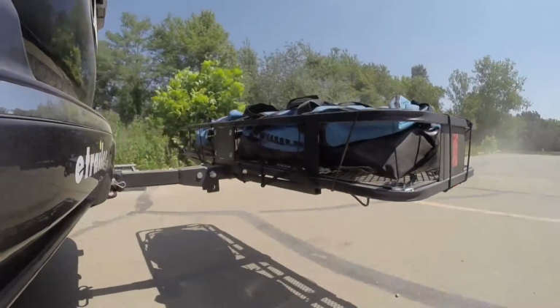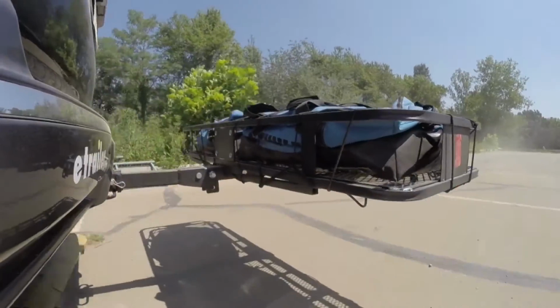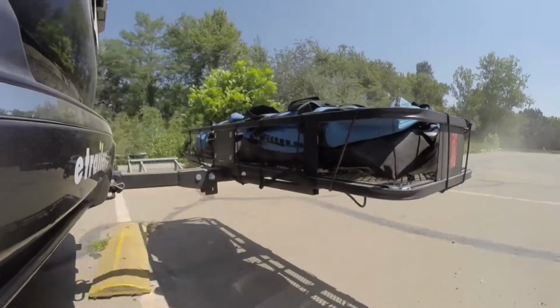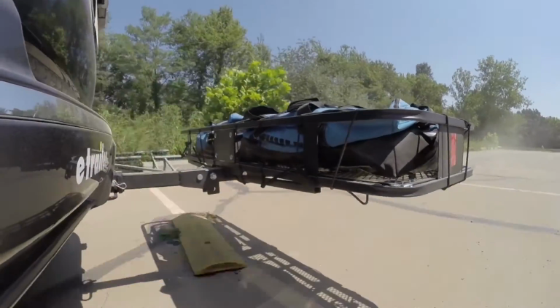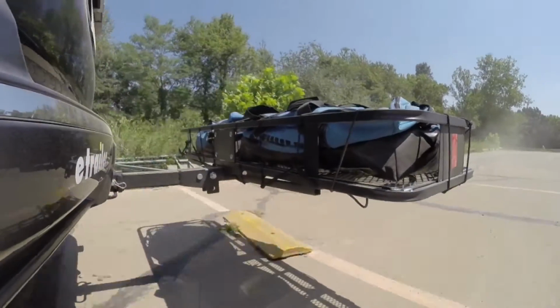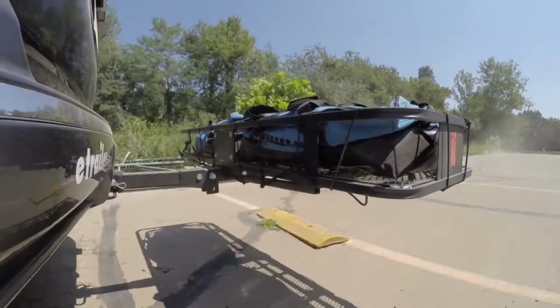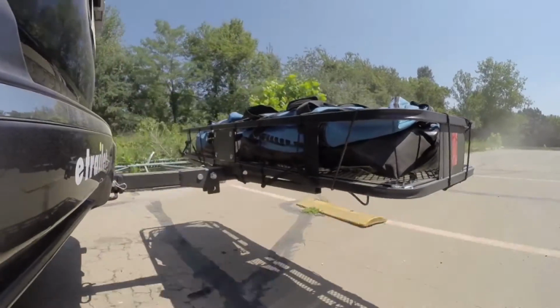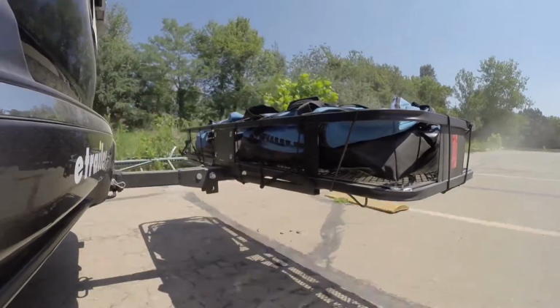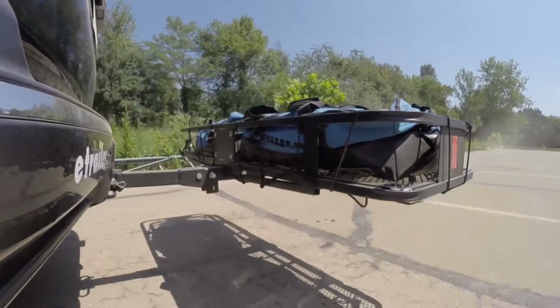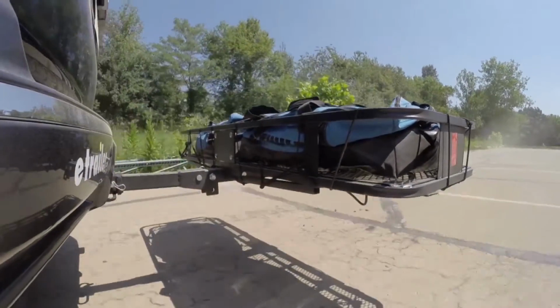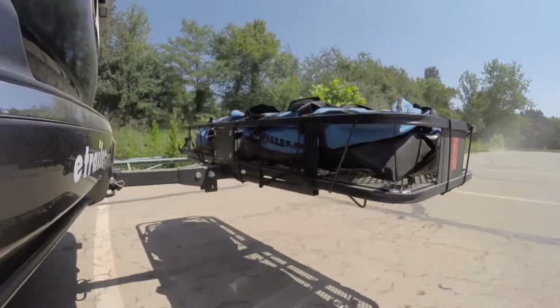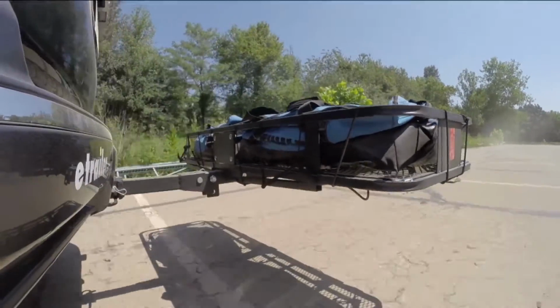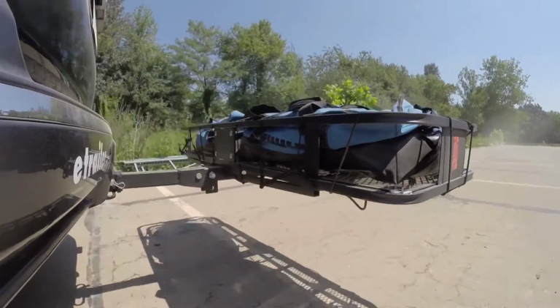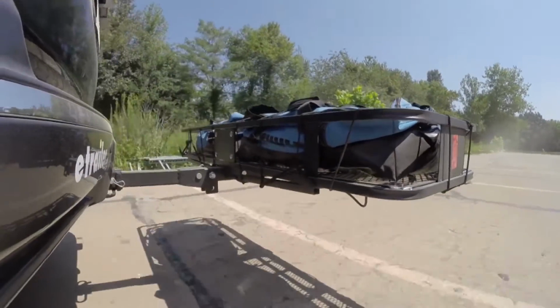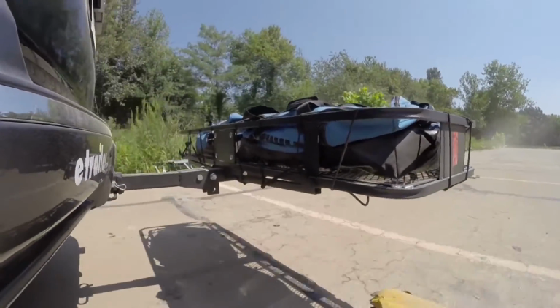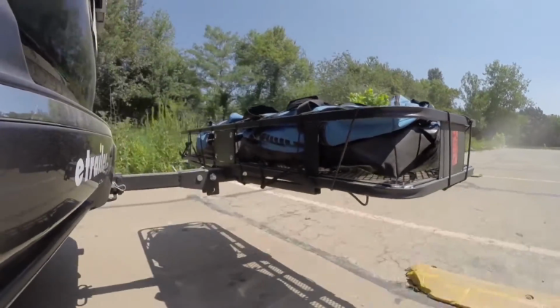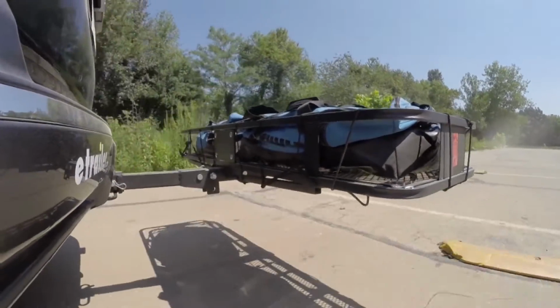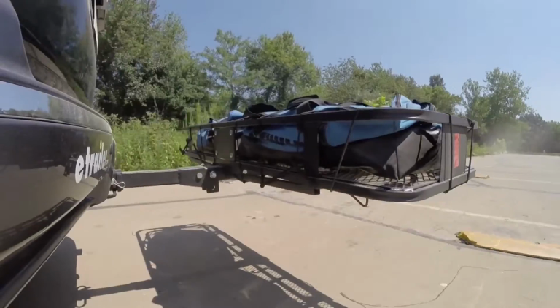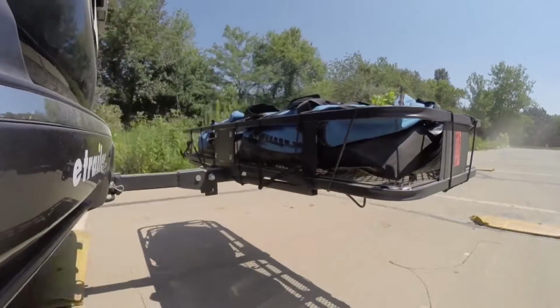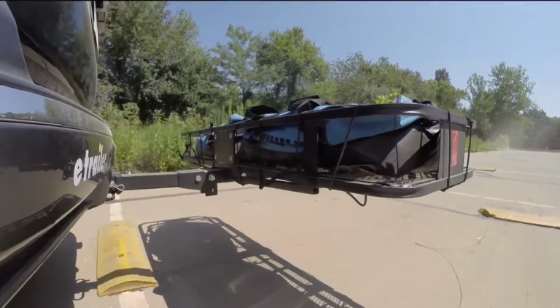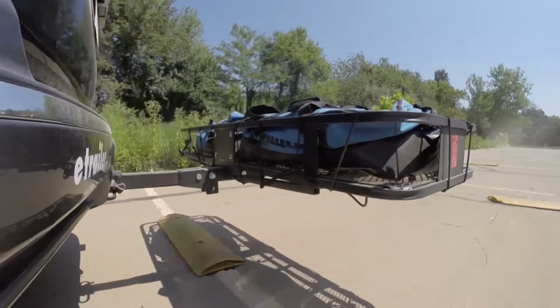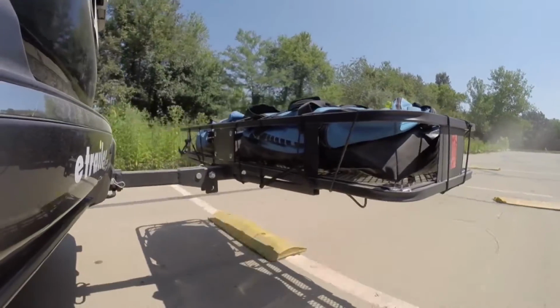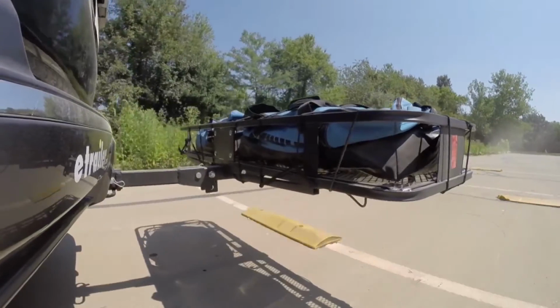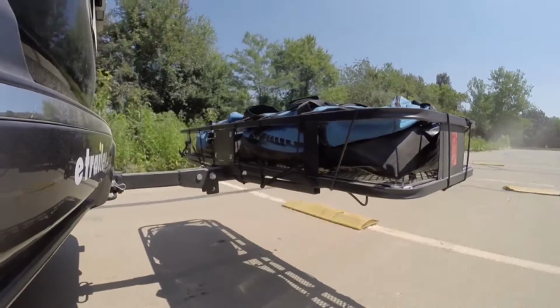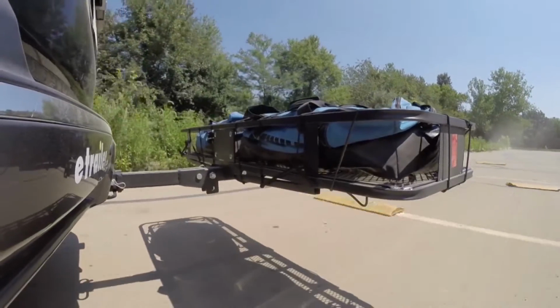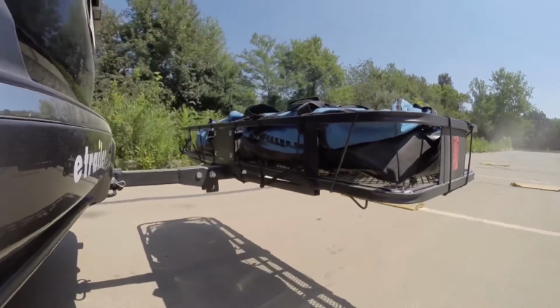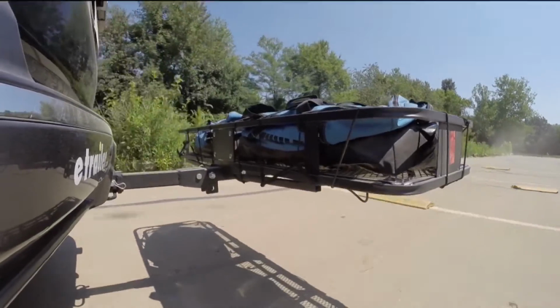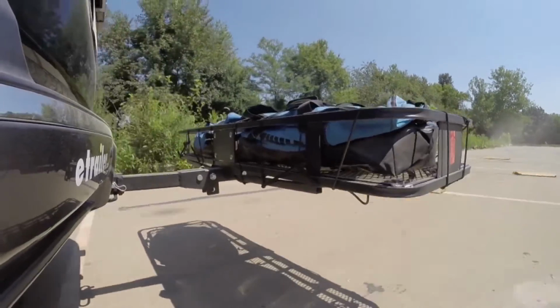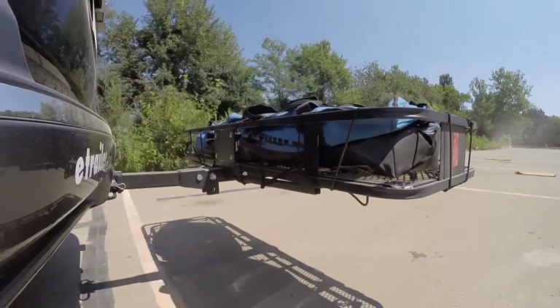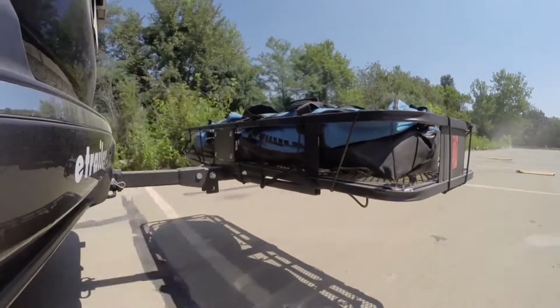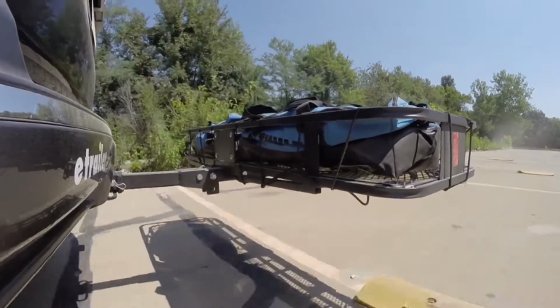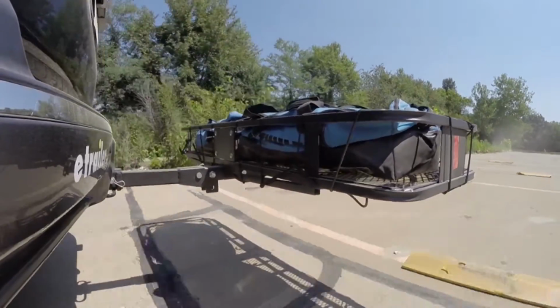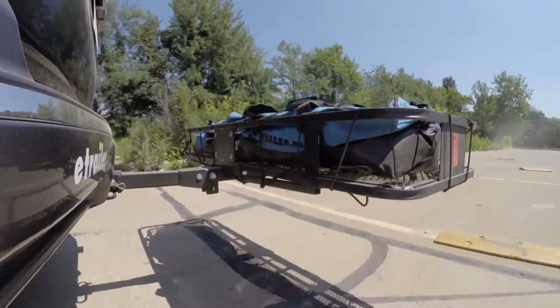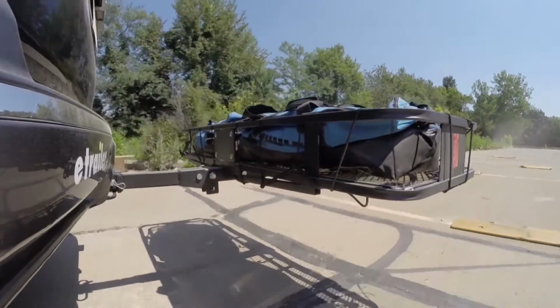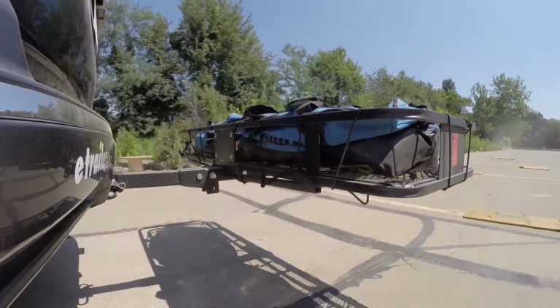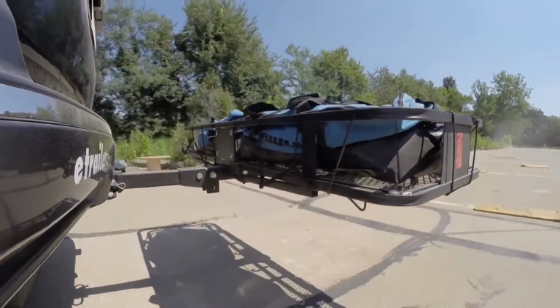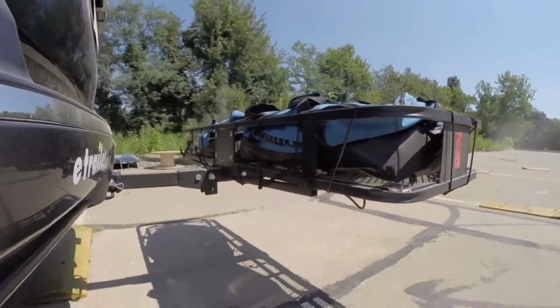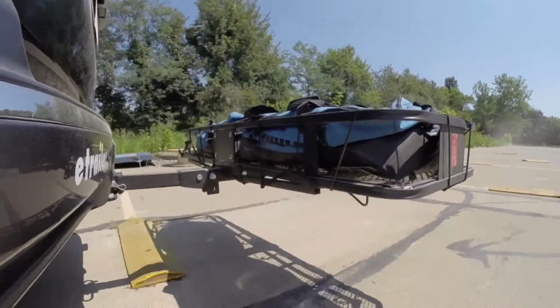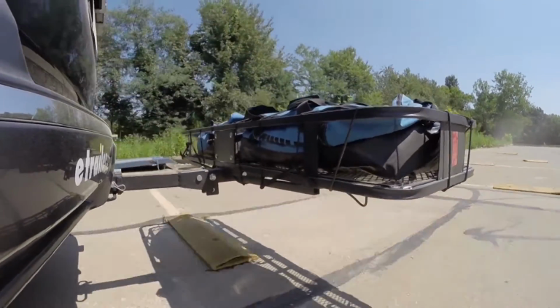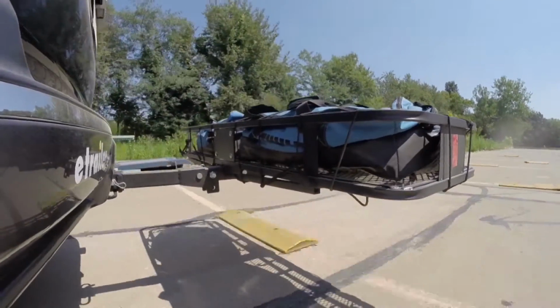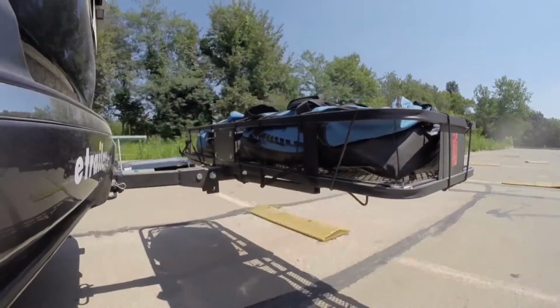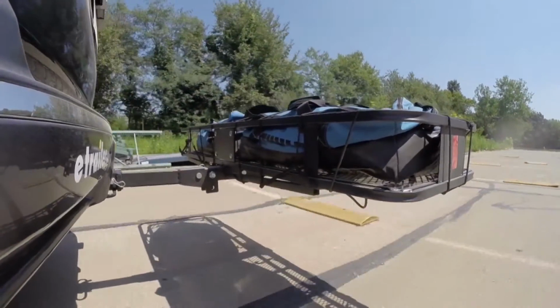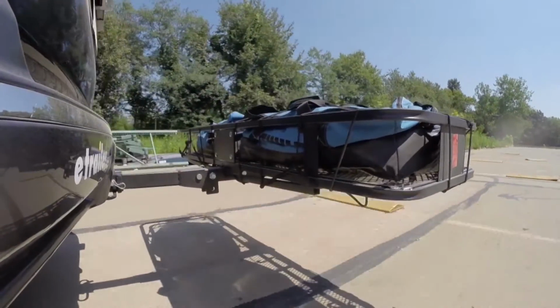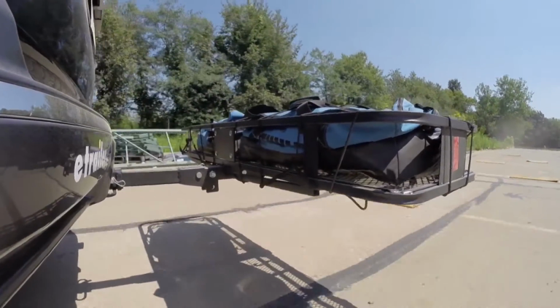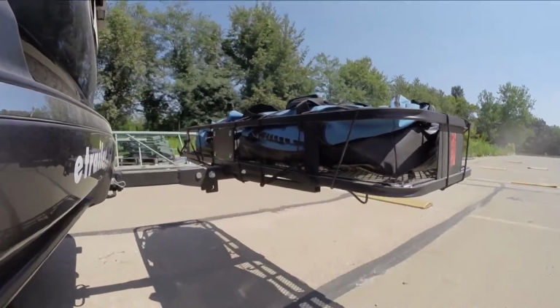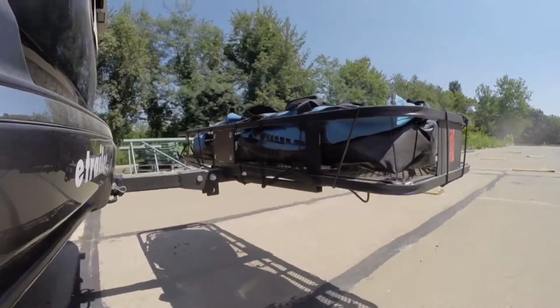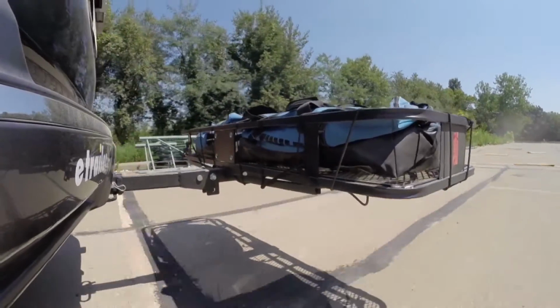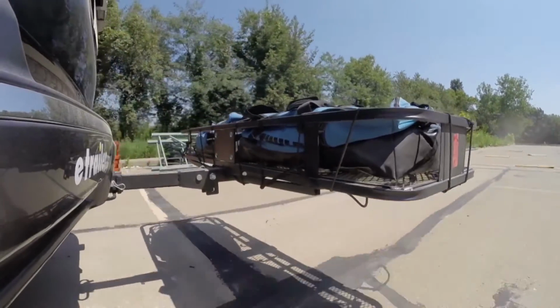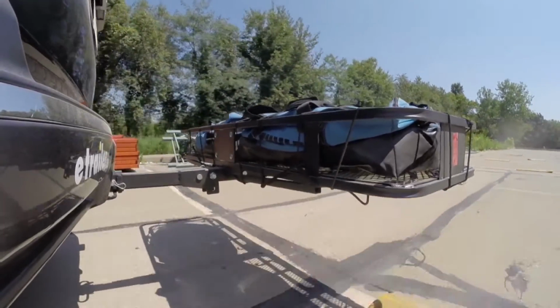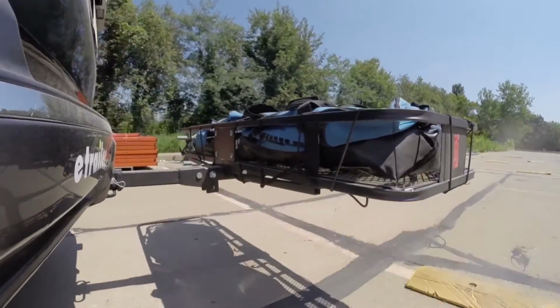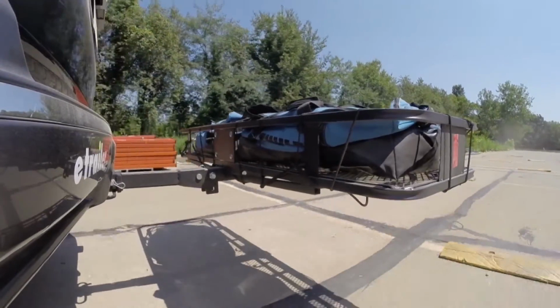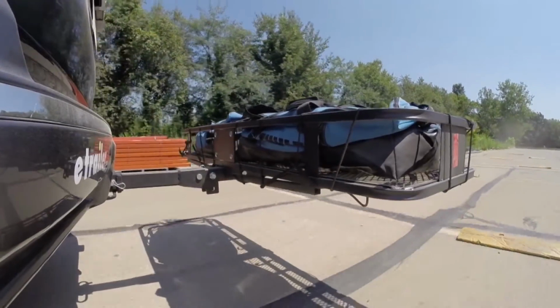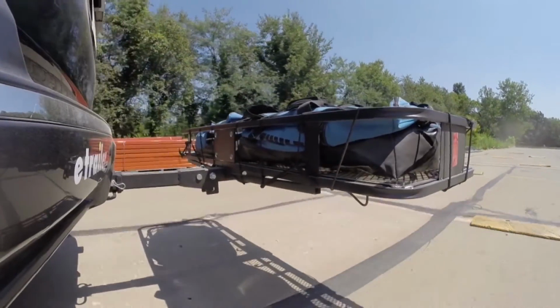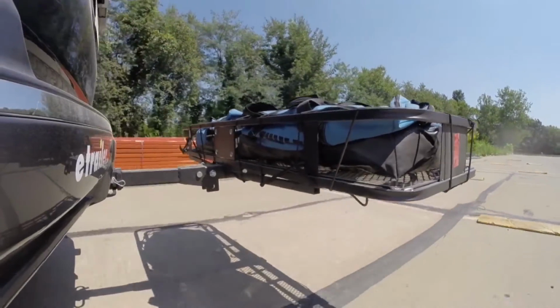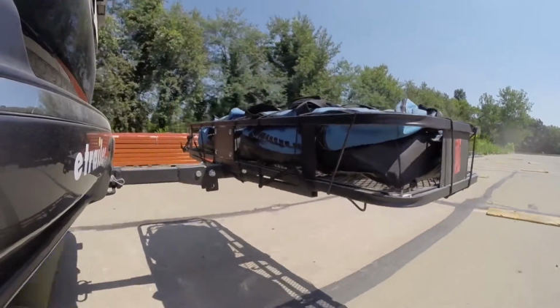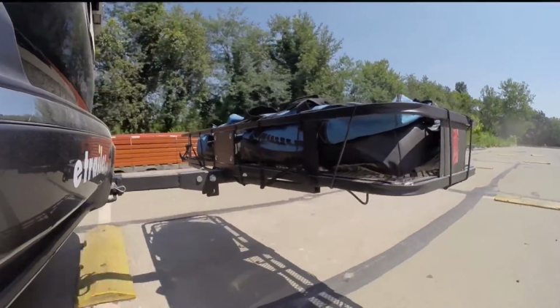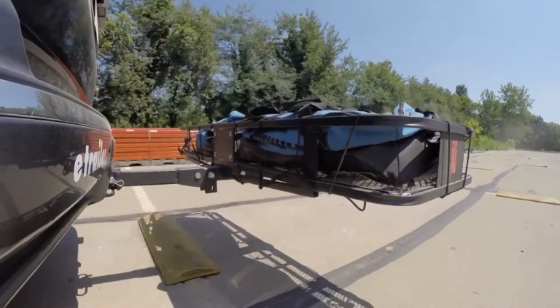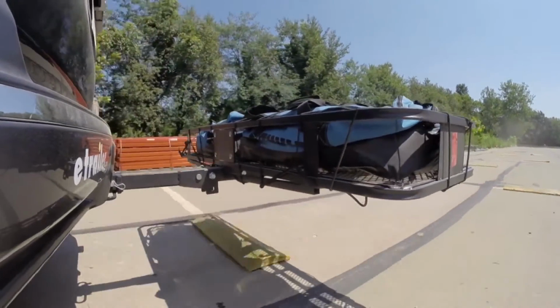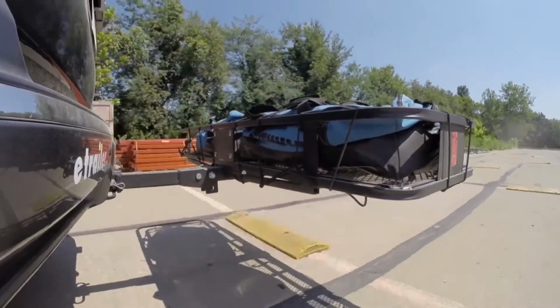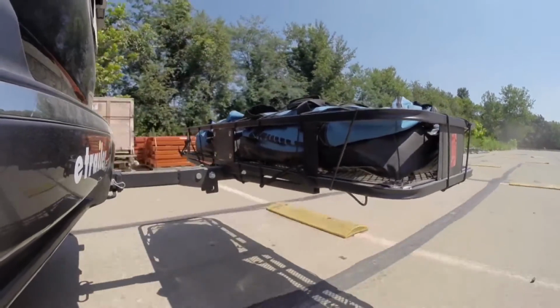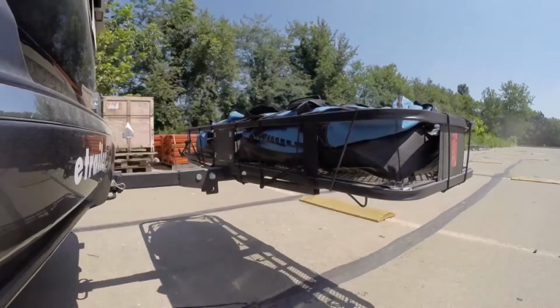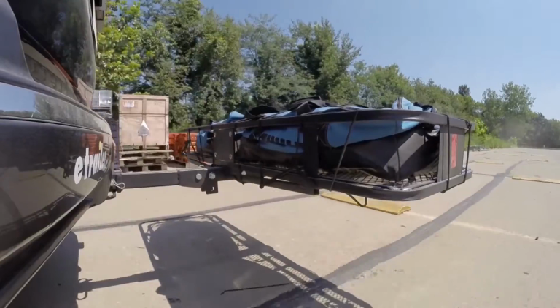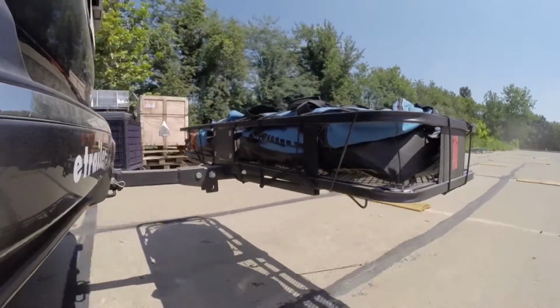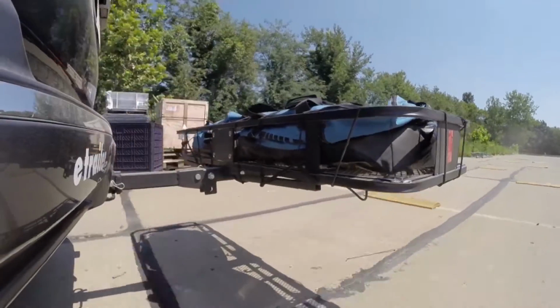Once we get to the alternating speed bumps we'll see the twisting action. This will simulate hitting a curb or pothole or driving over uneven pavement.